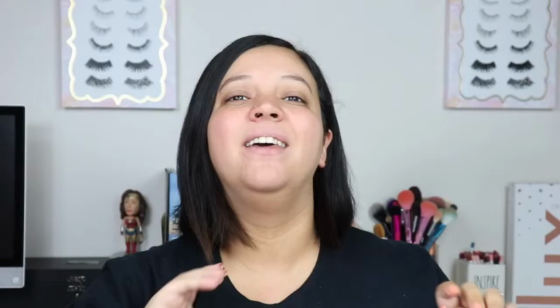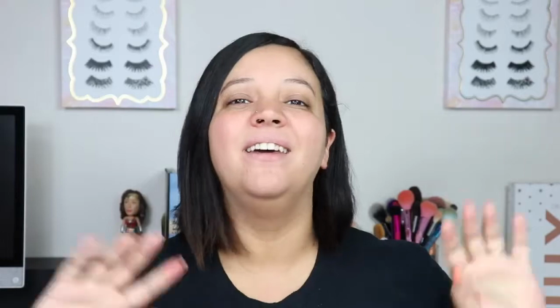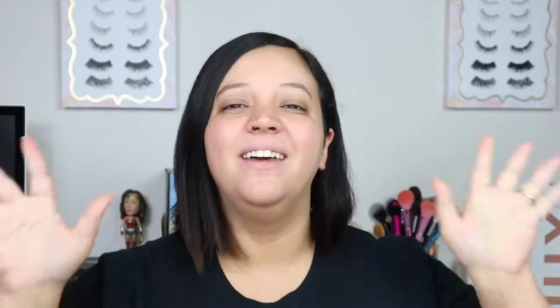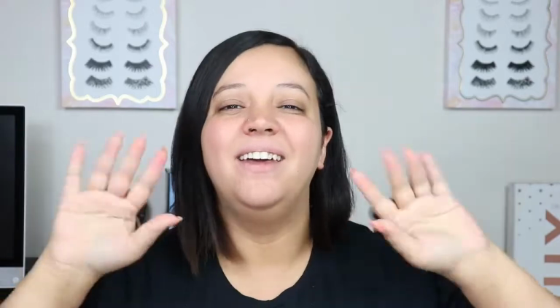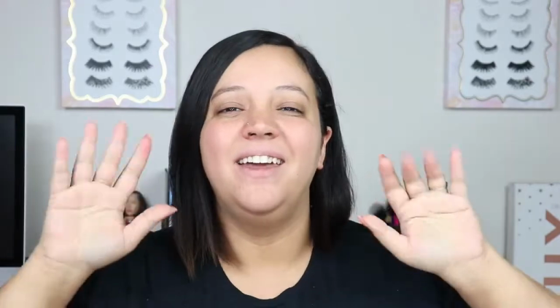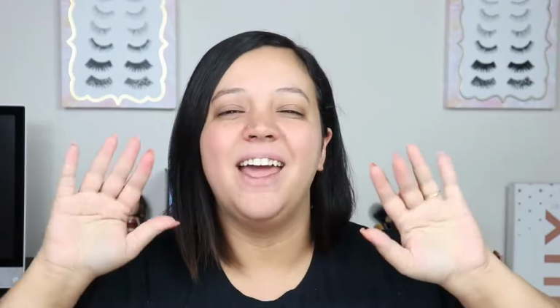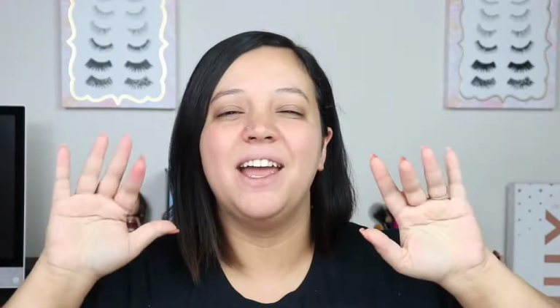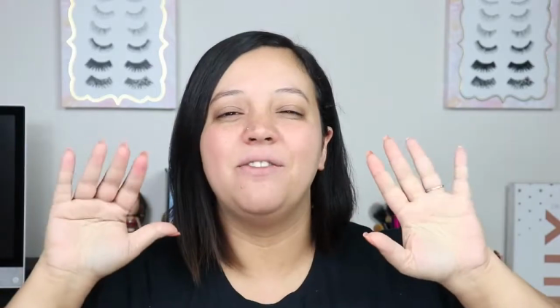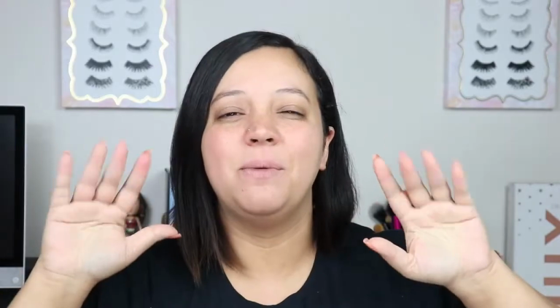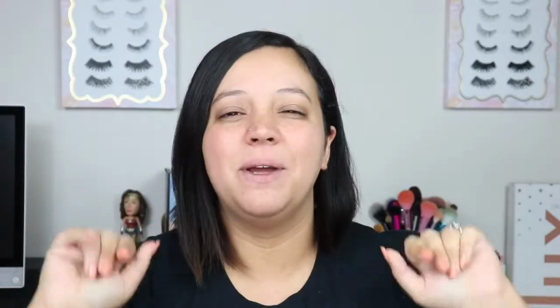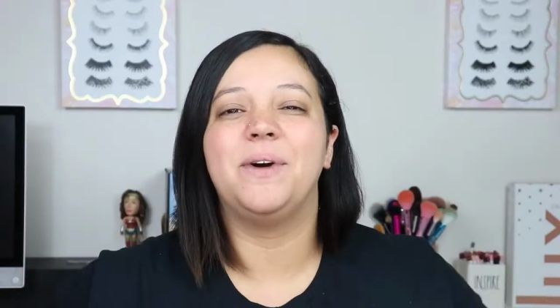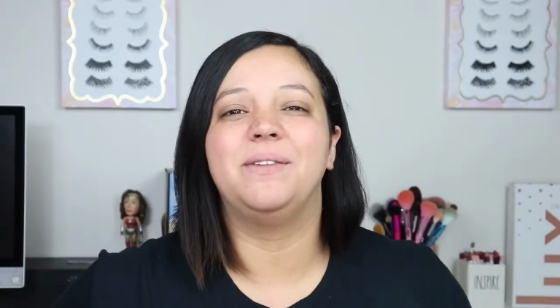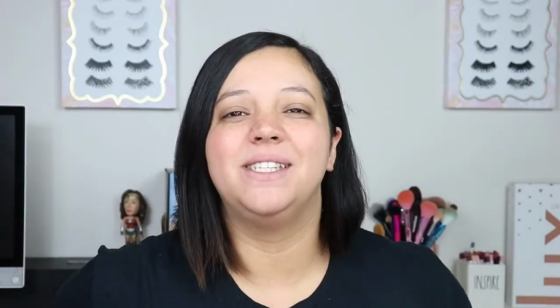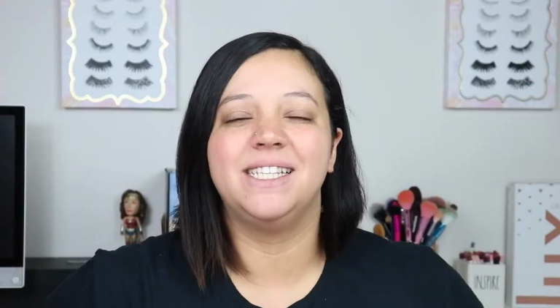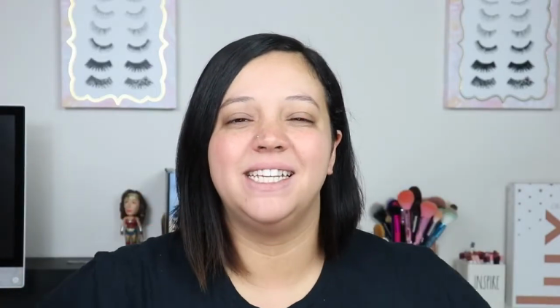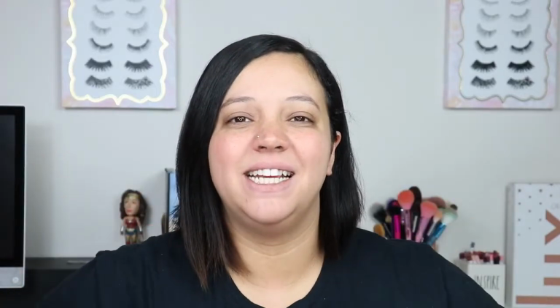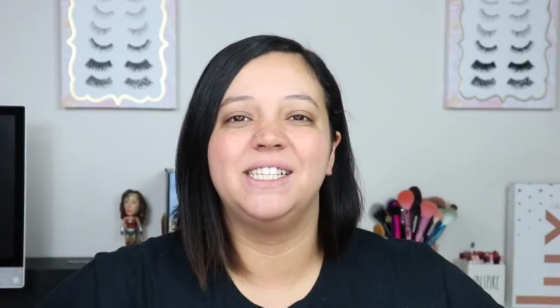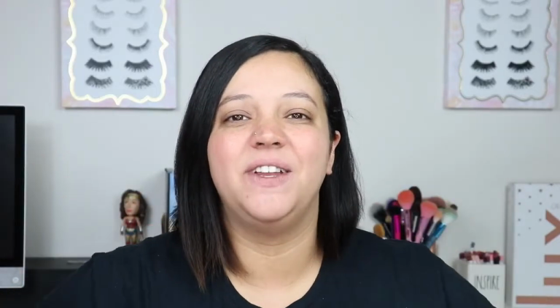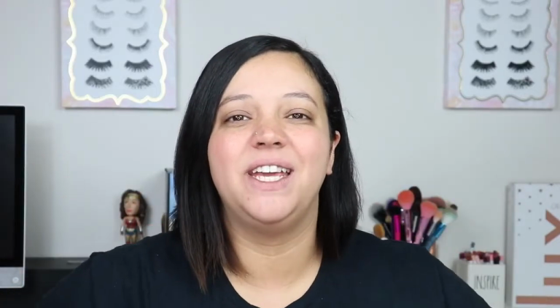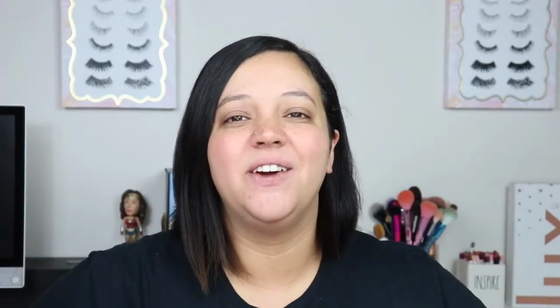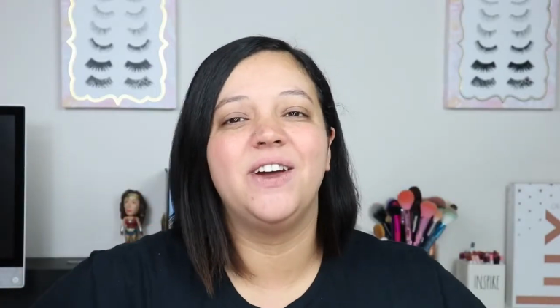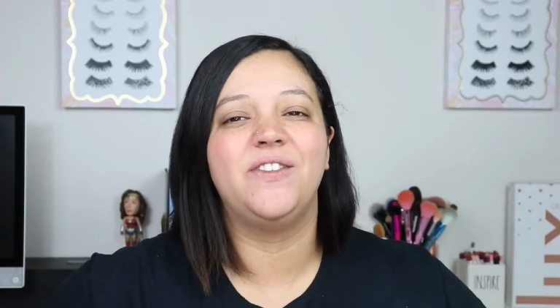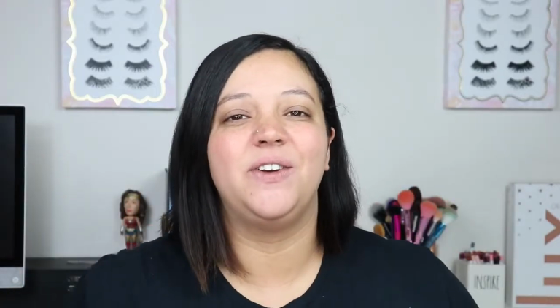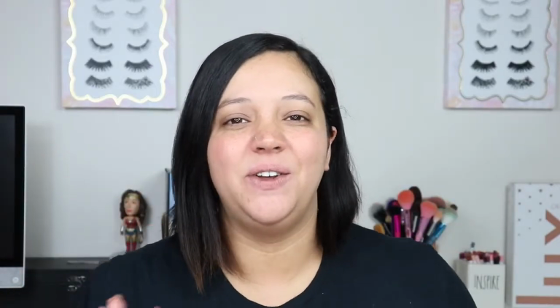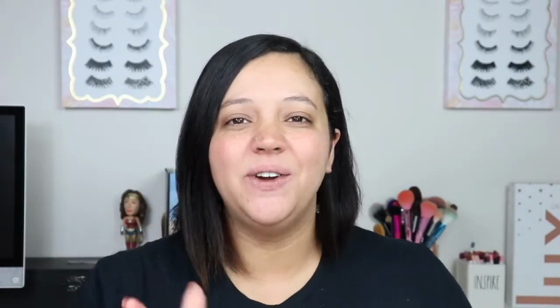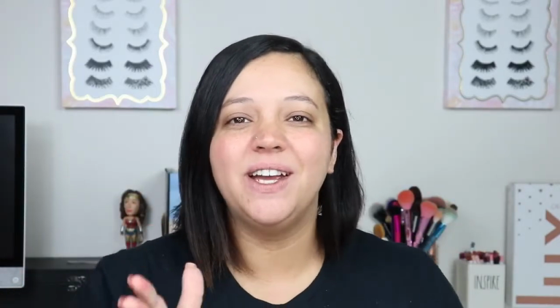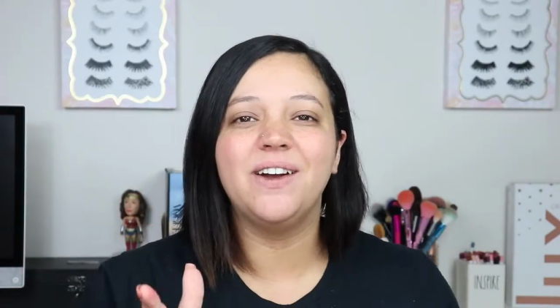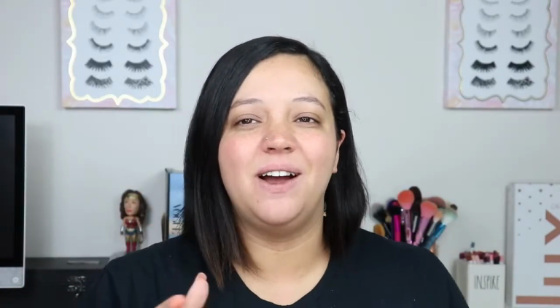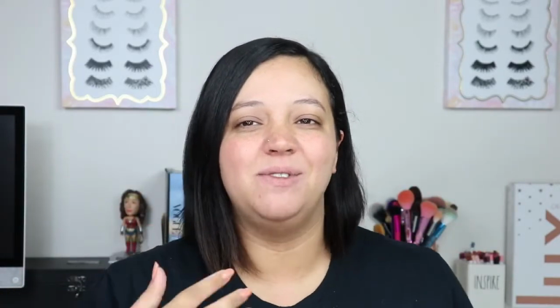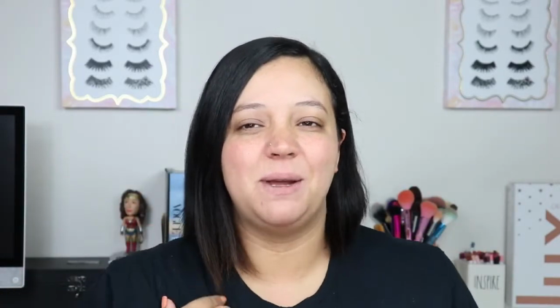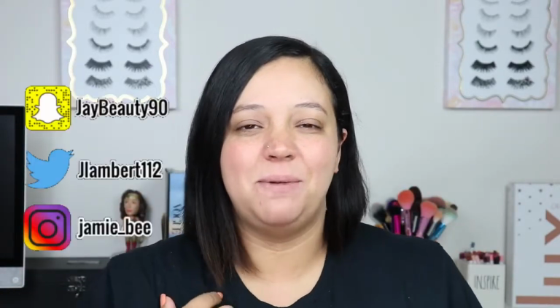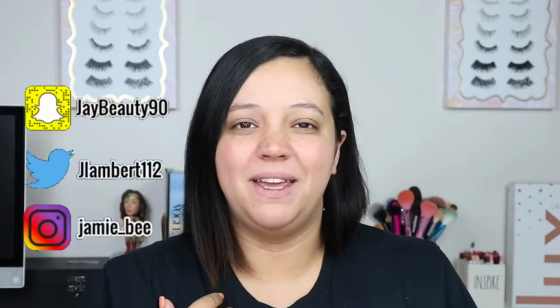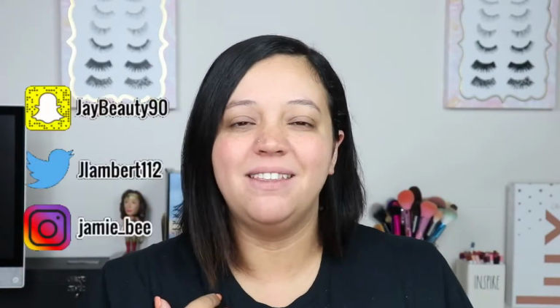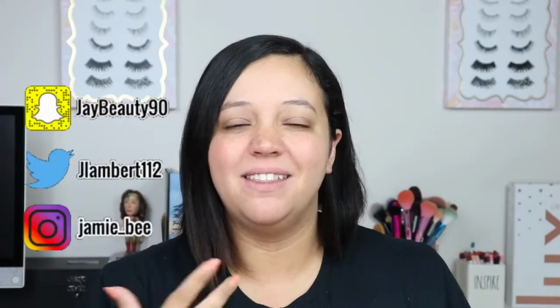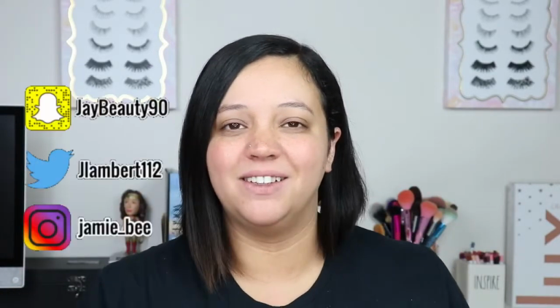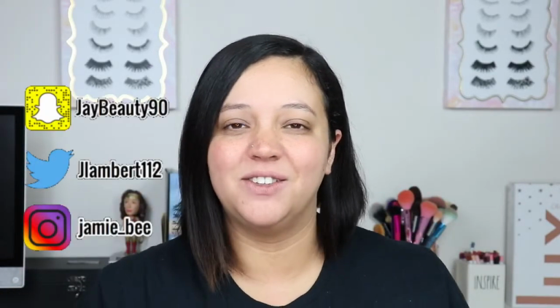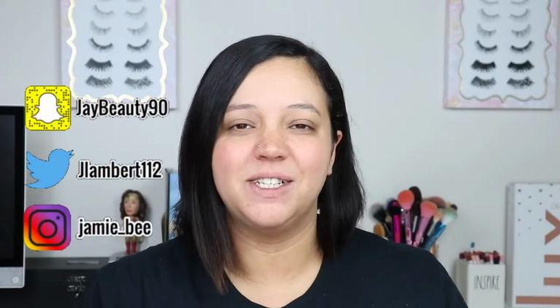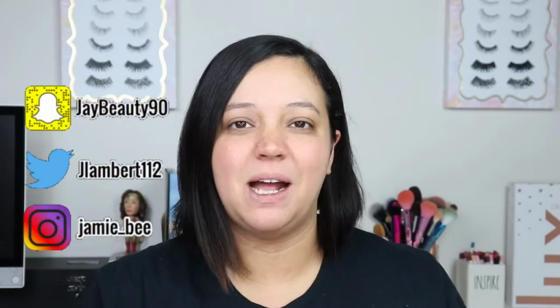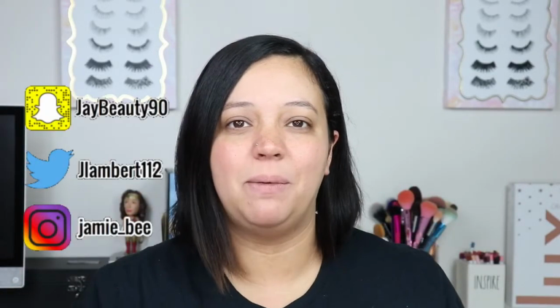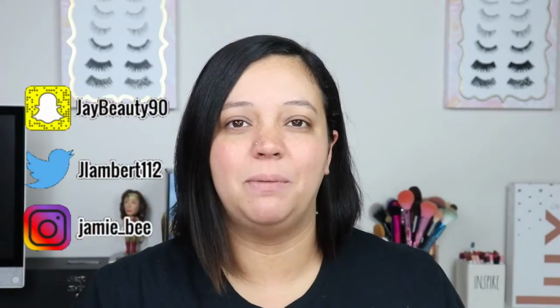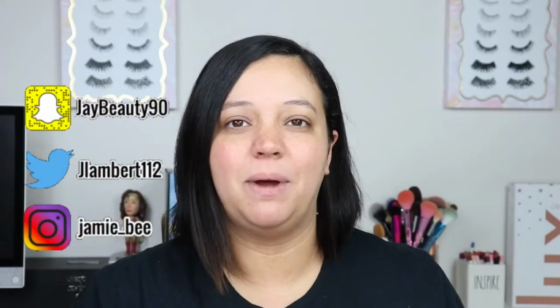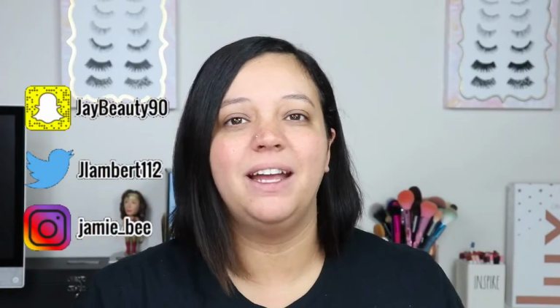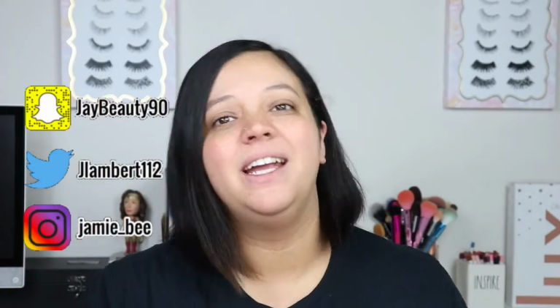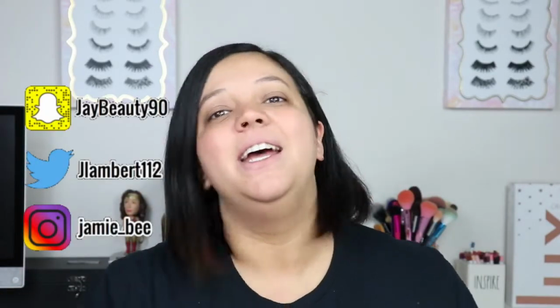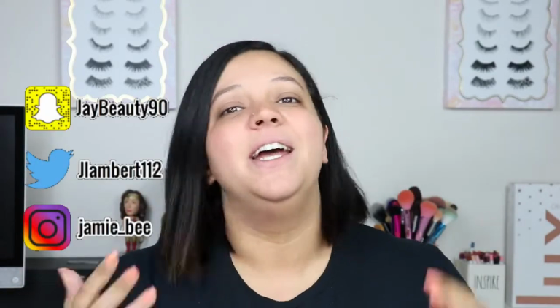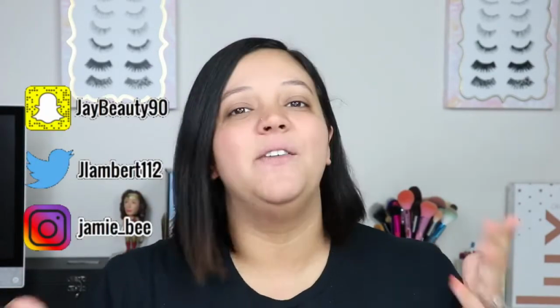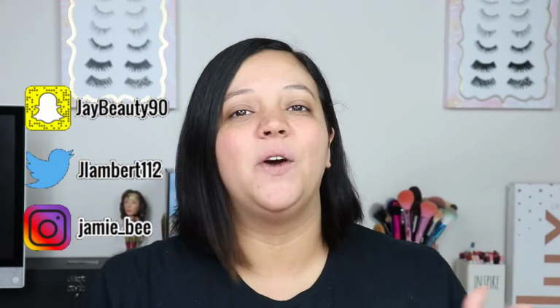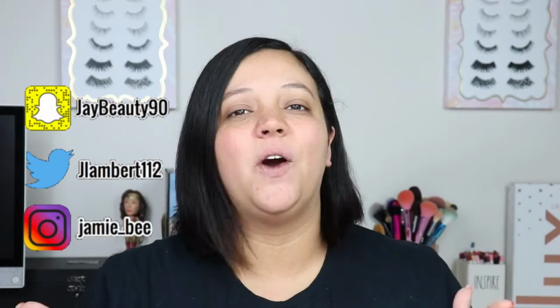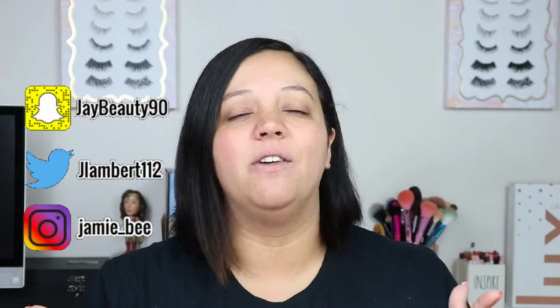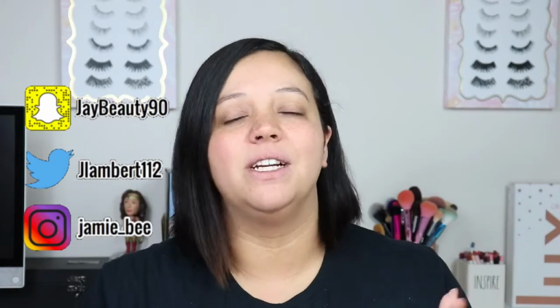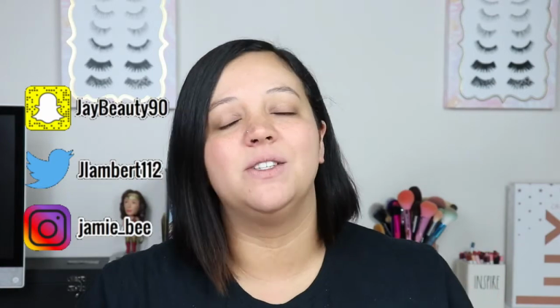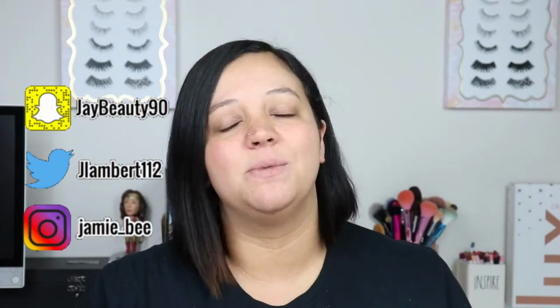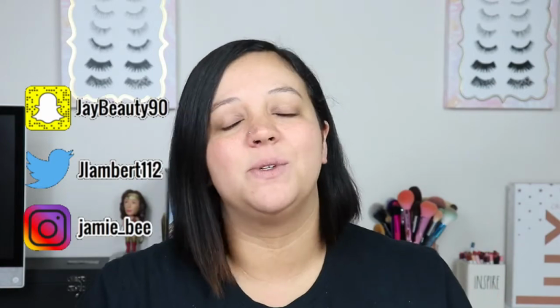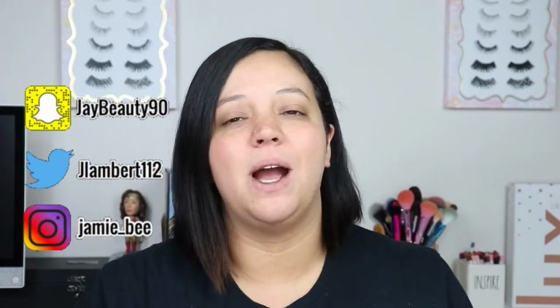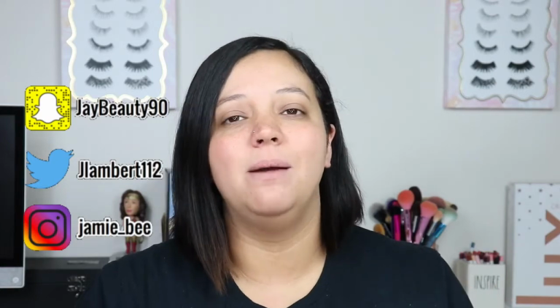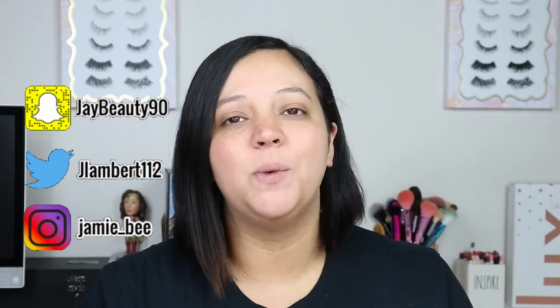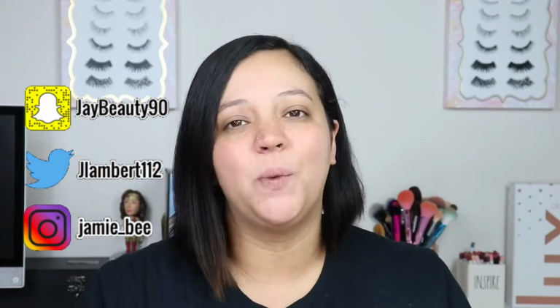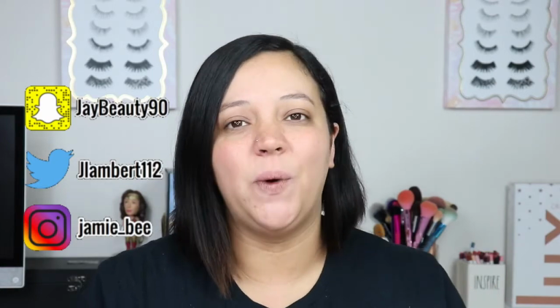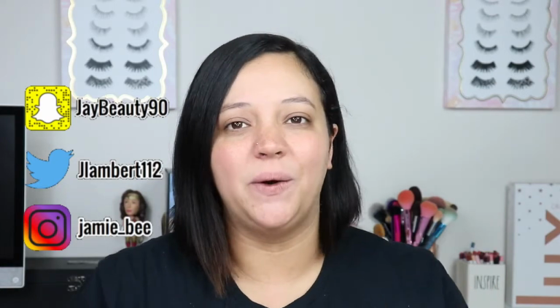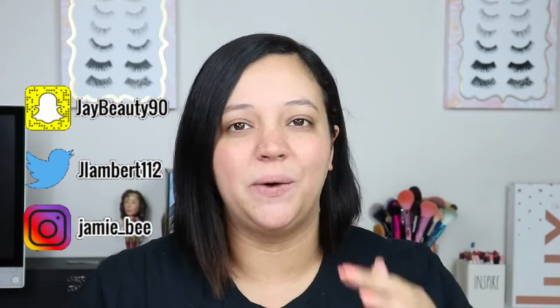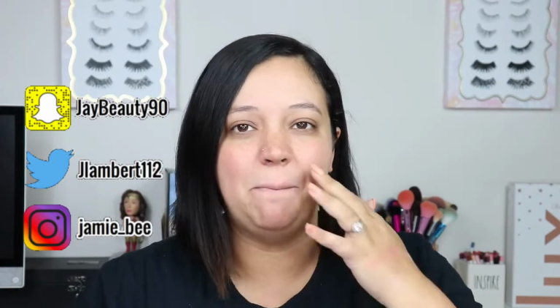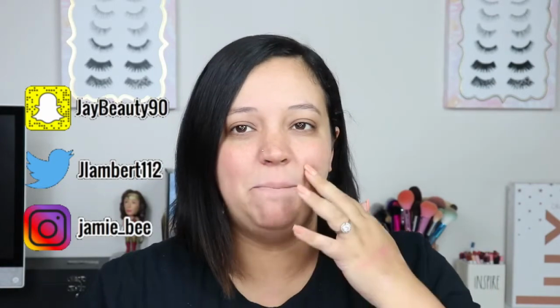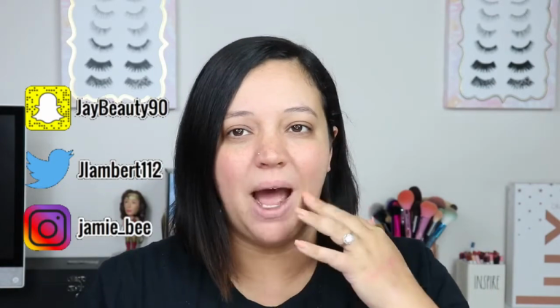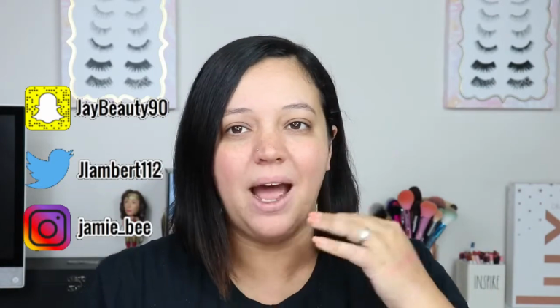Hey everybody, welcome to today's video. If you're new here, I'm Jamie B. Thanks for stopping by. If you're already subscribed, welcome back.